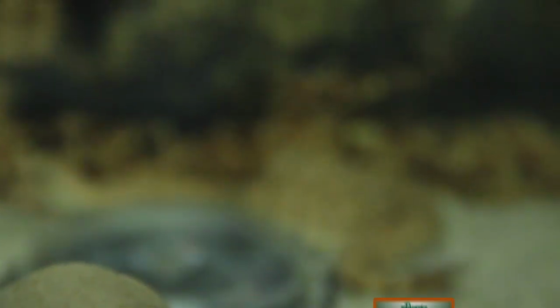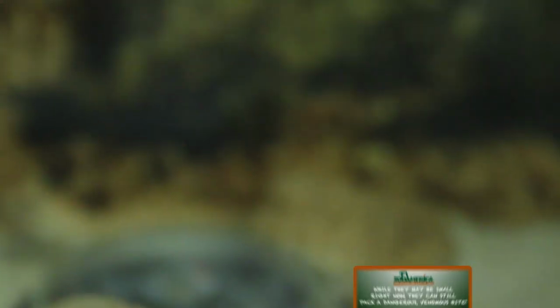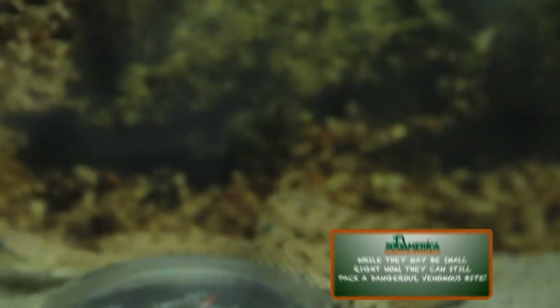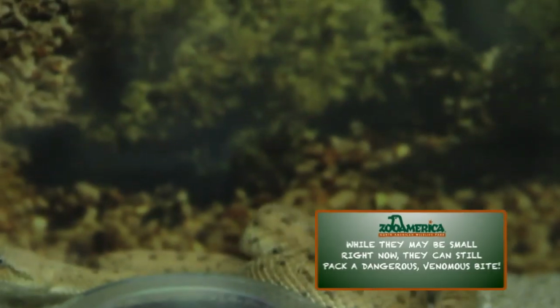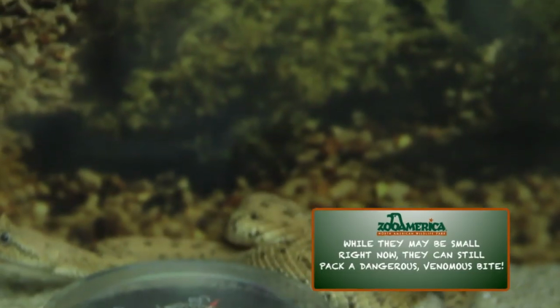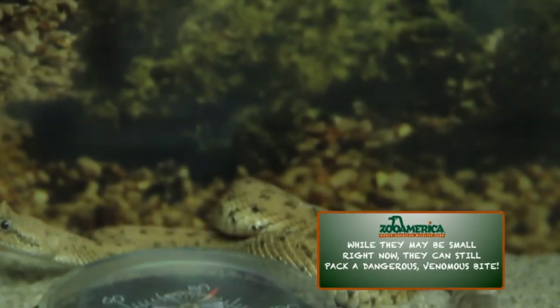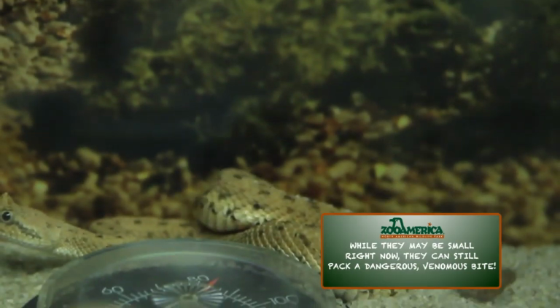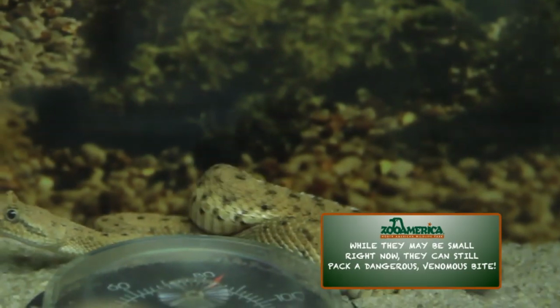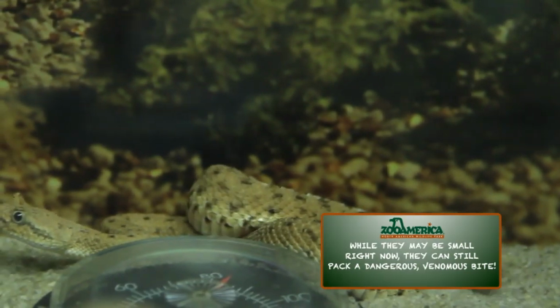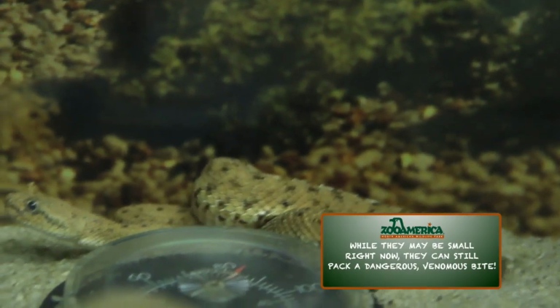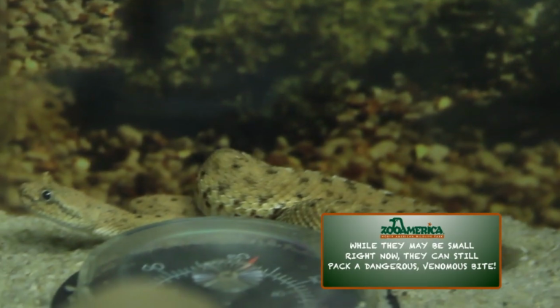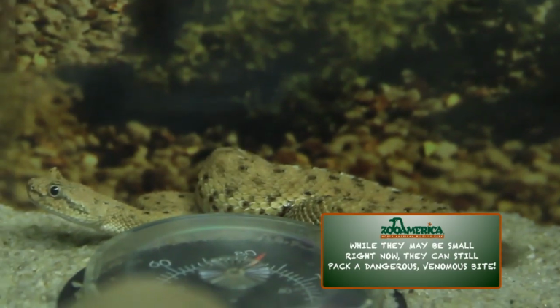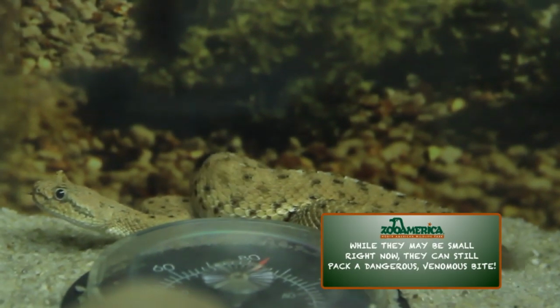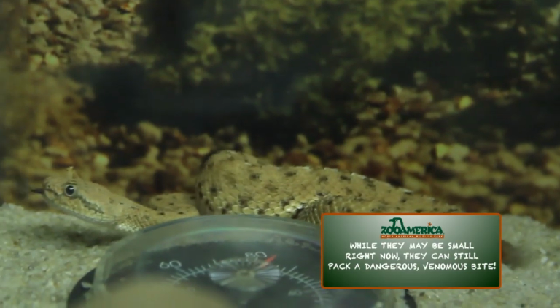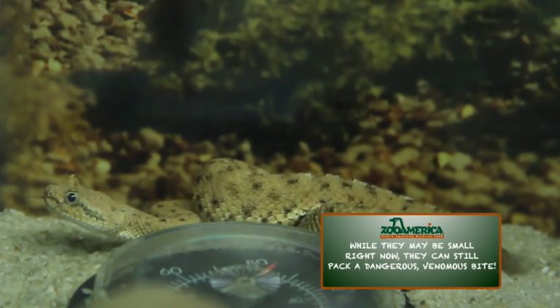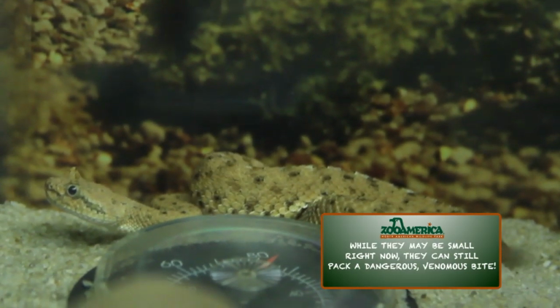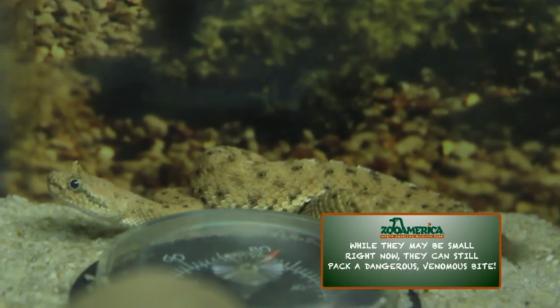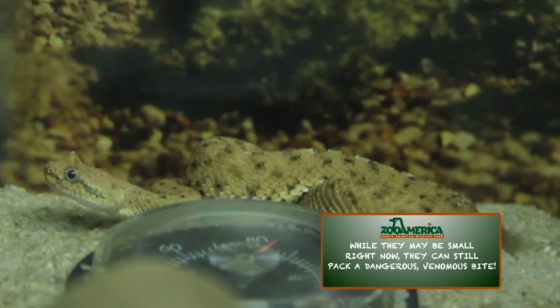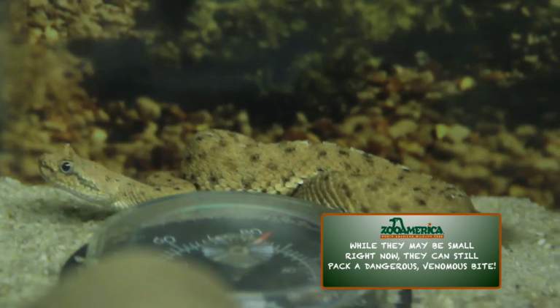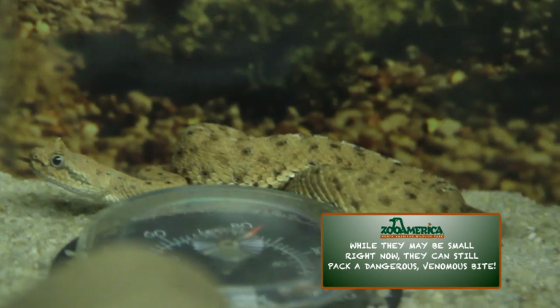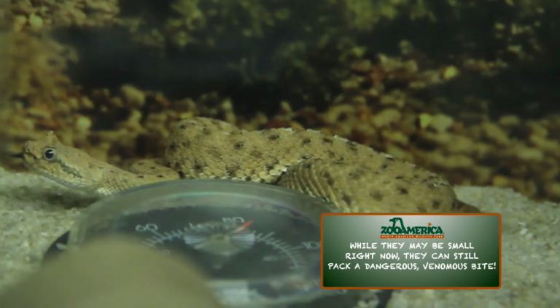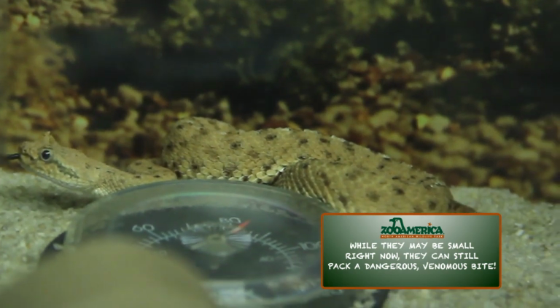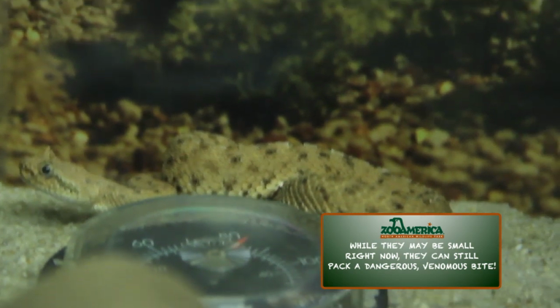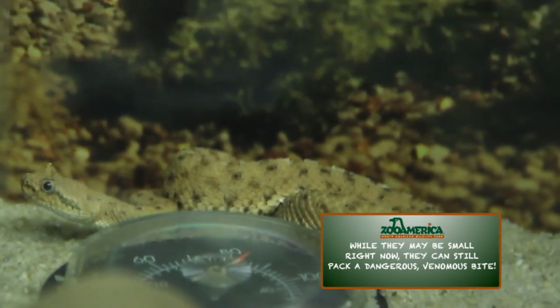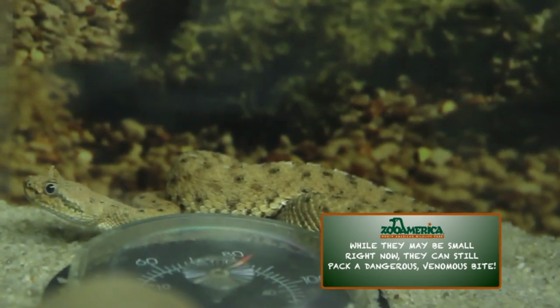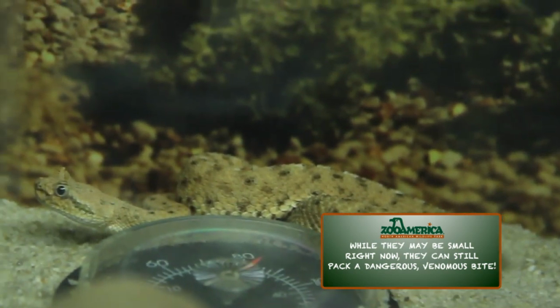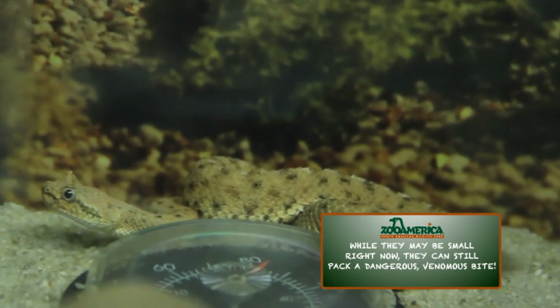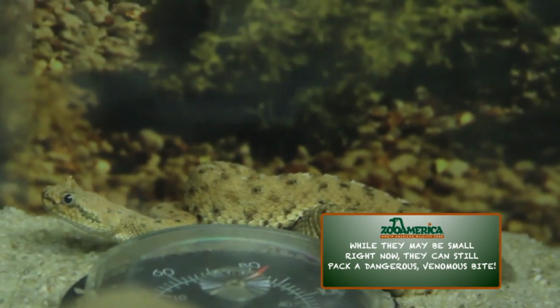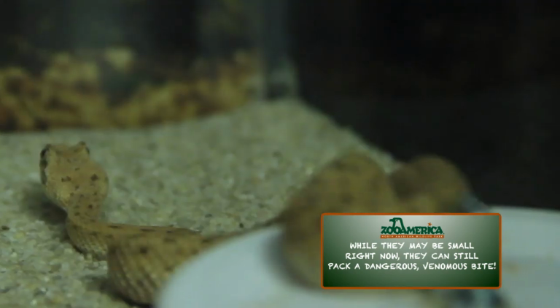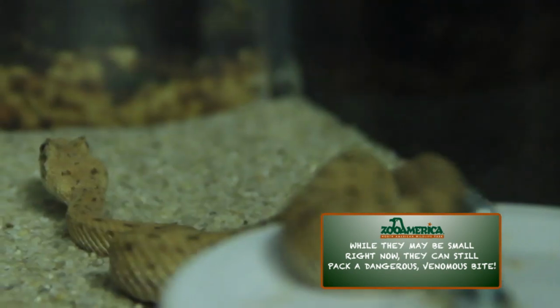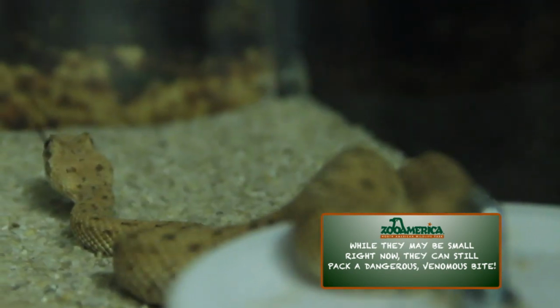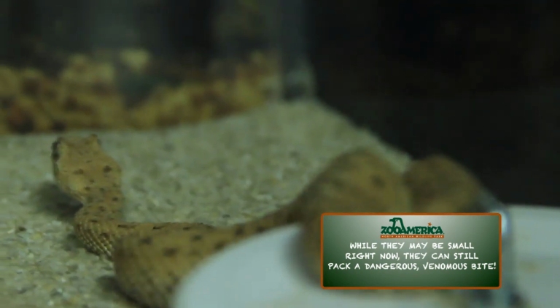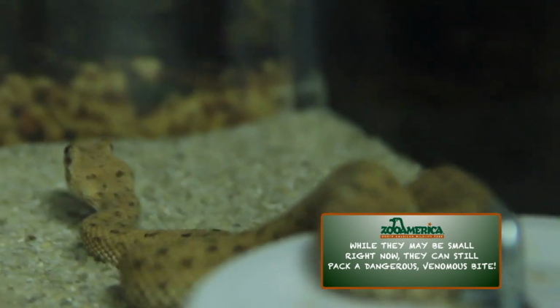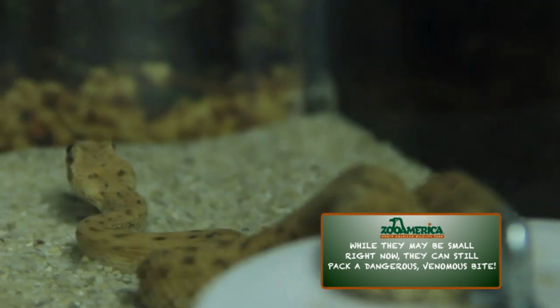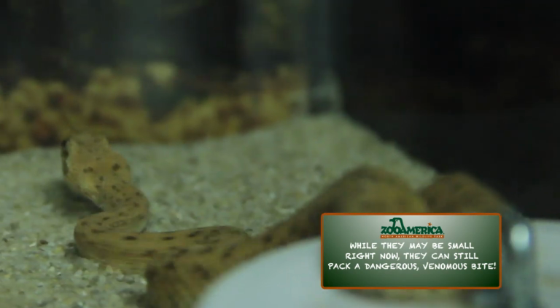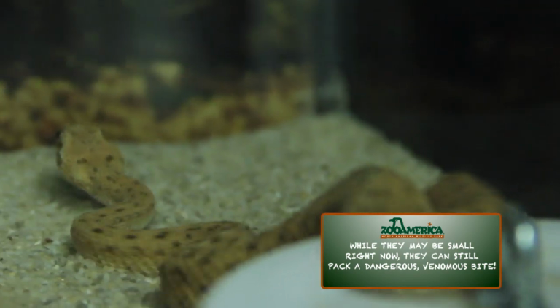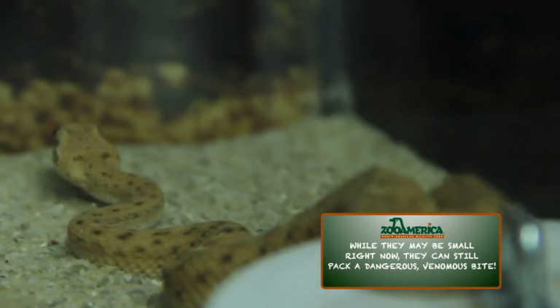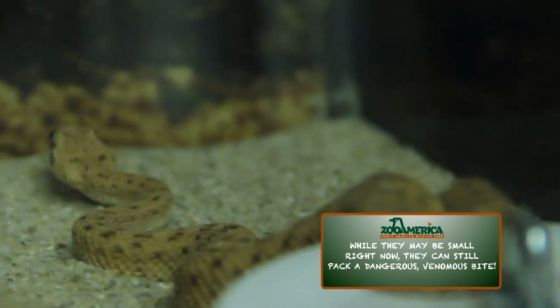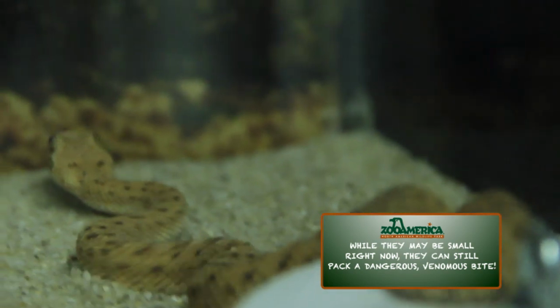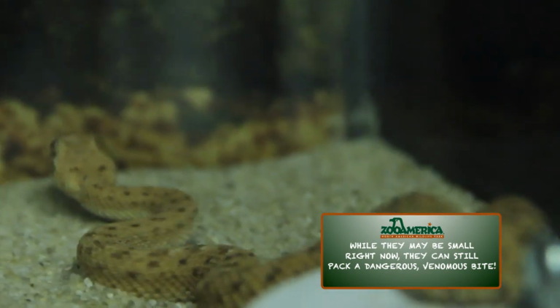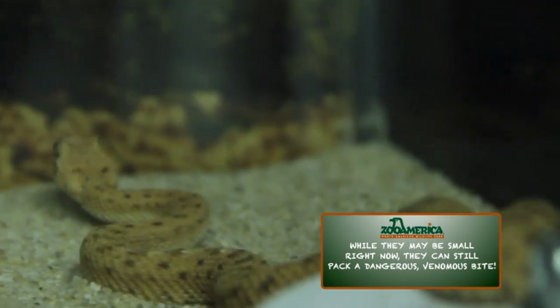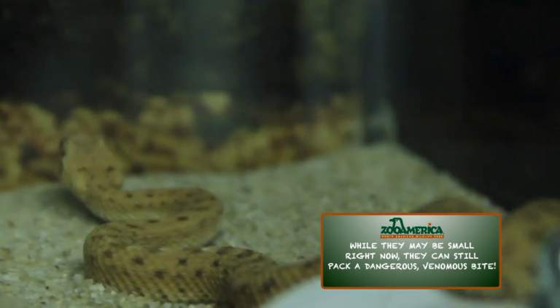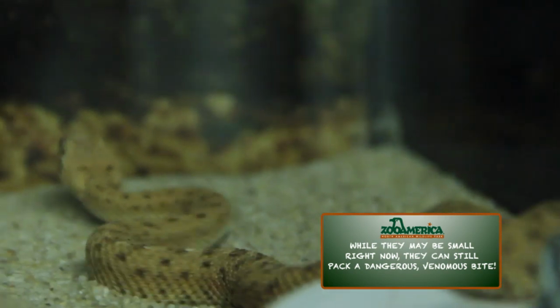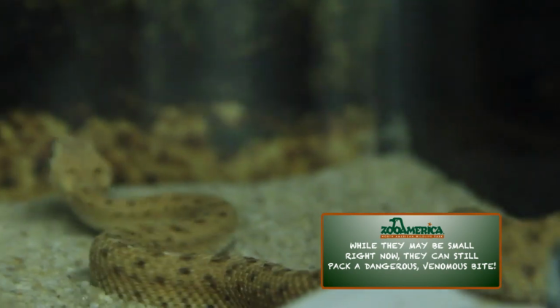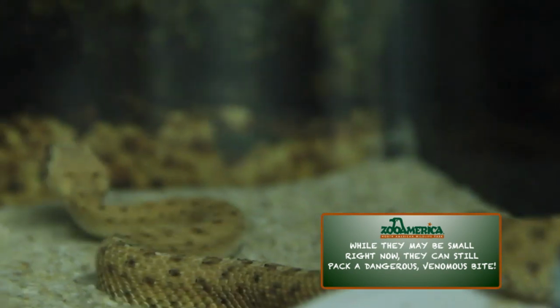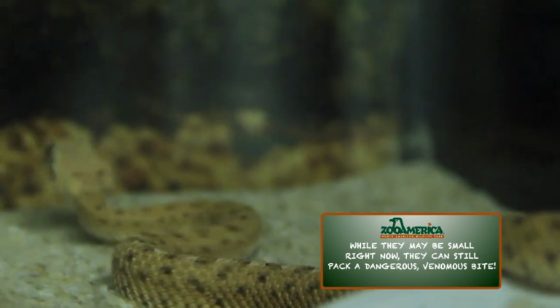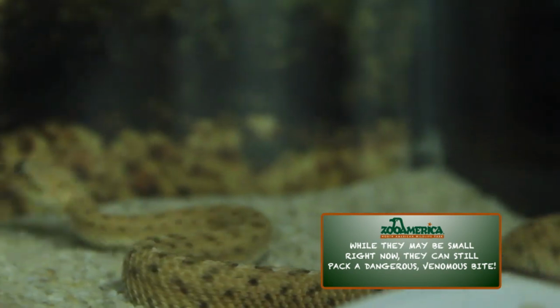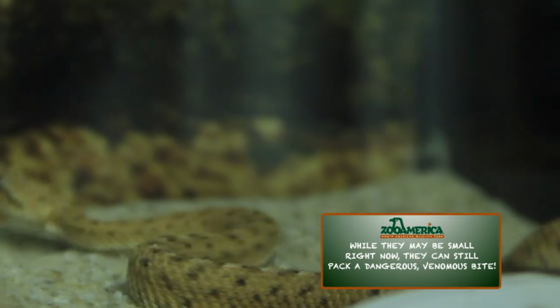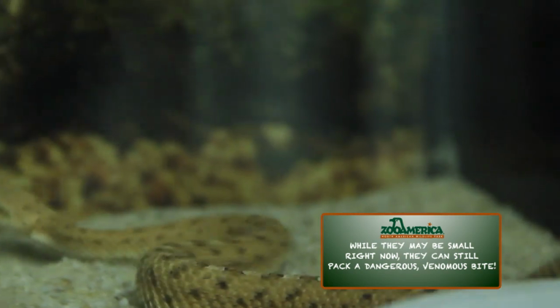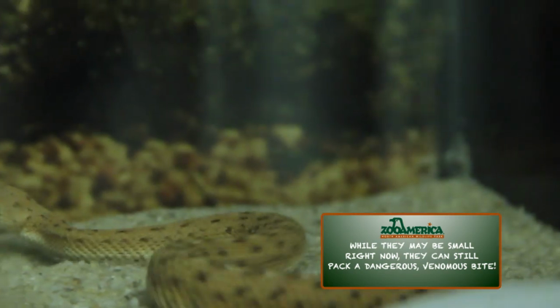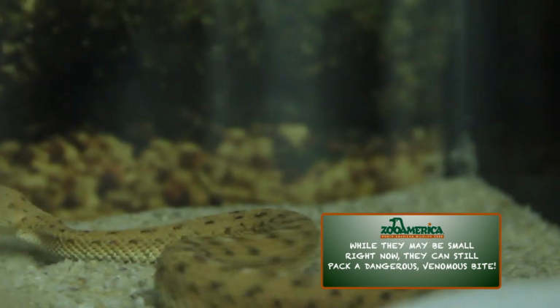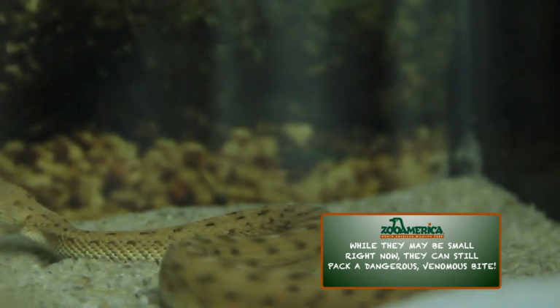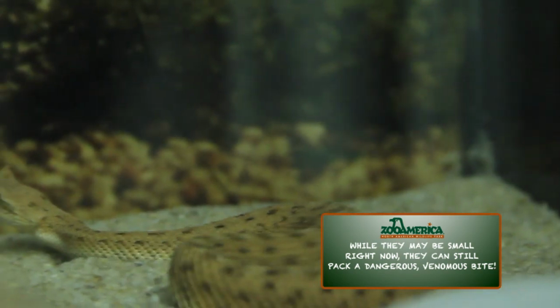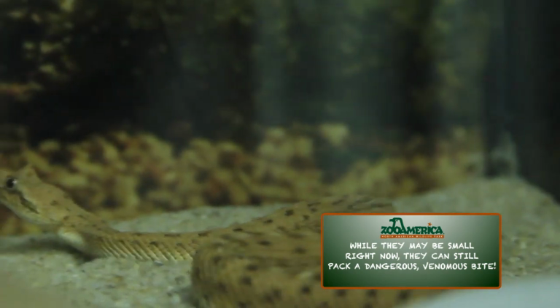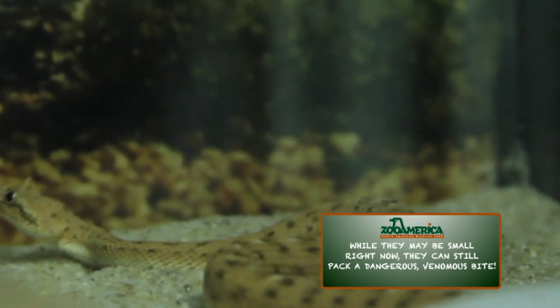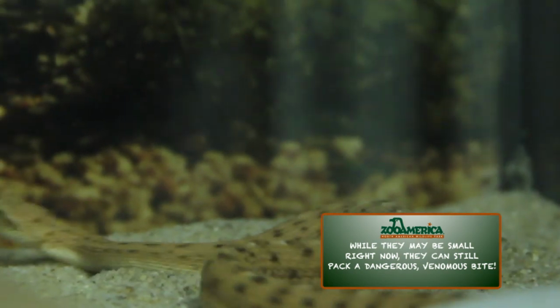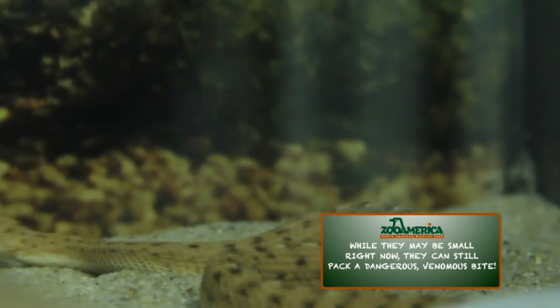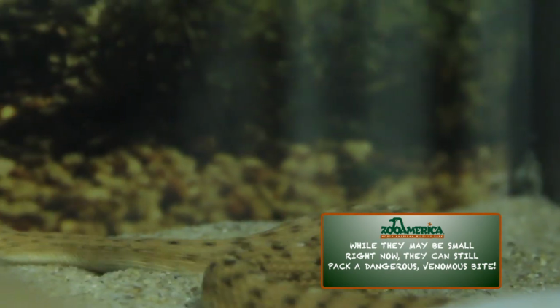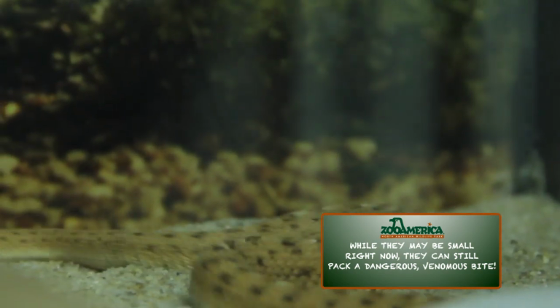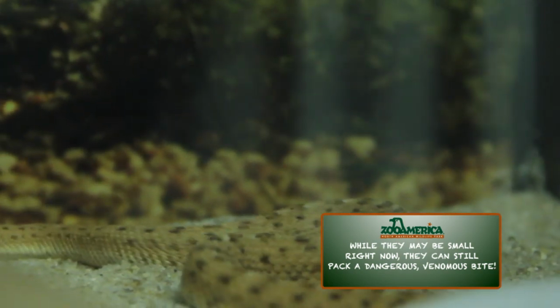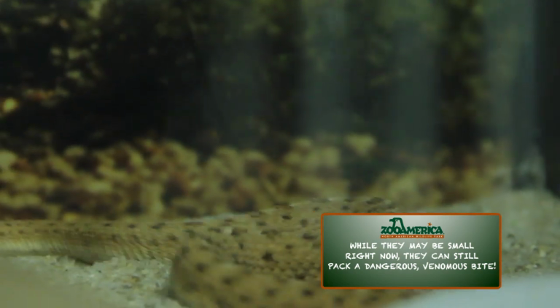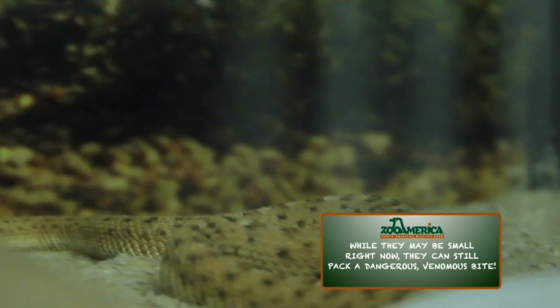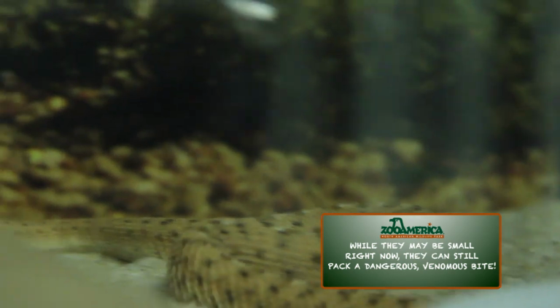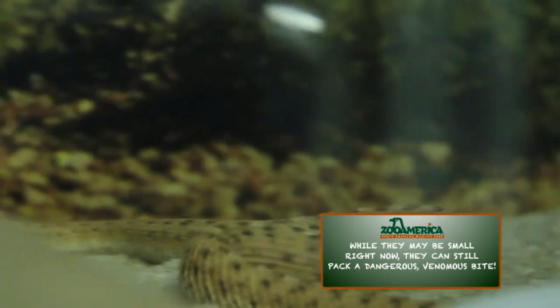Also moving into the nocturnal wing of the desert building will be three baby sidewinders which were born in June at Zoo Atlanta.